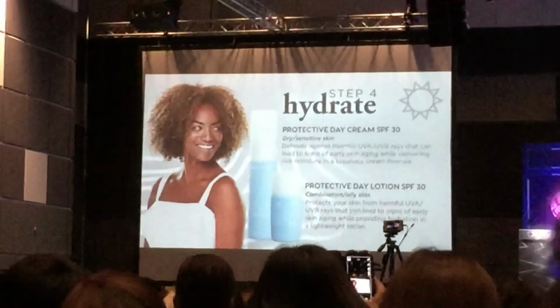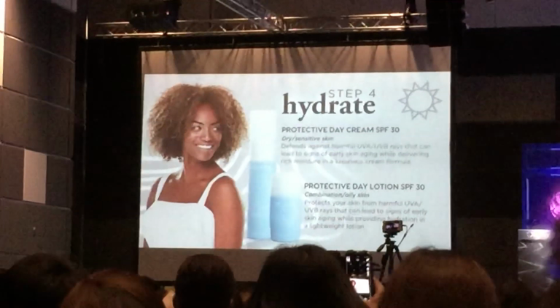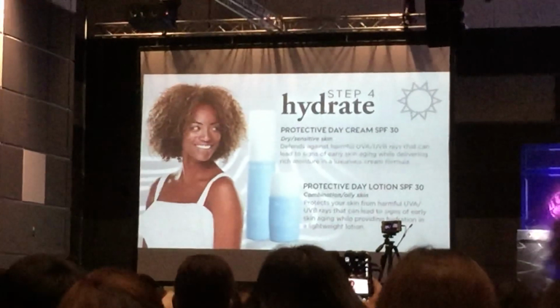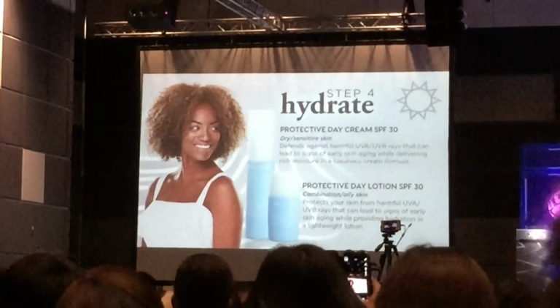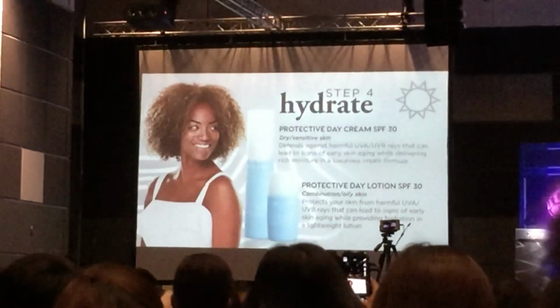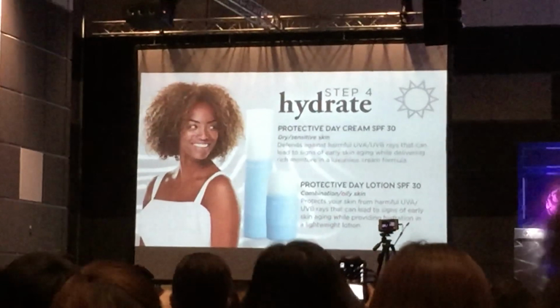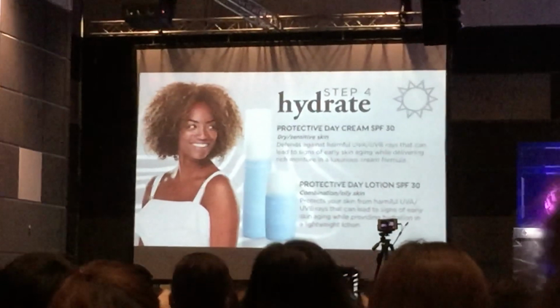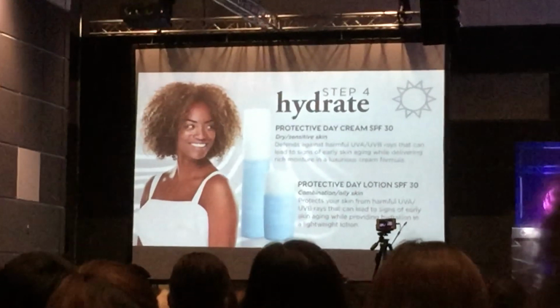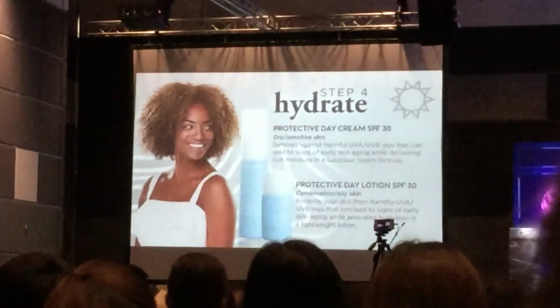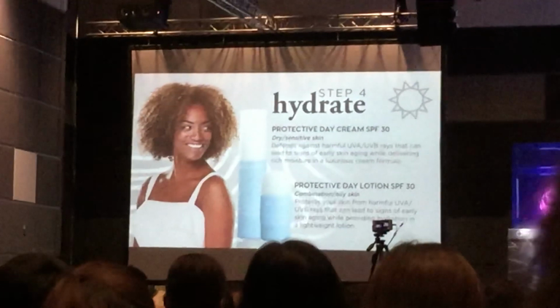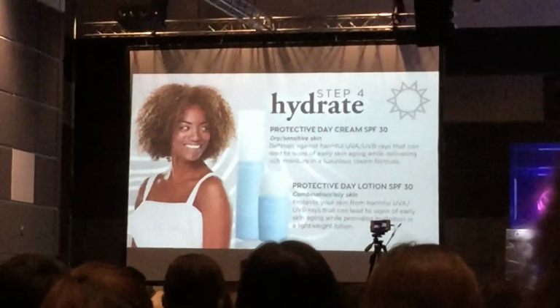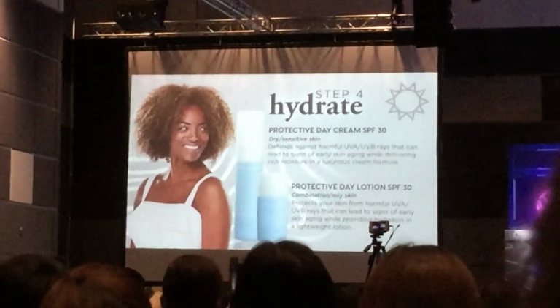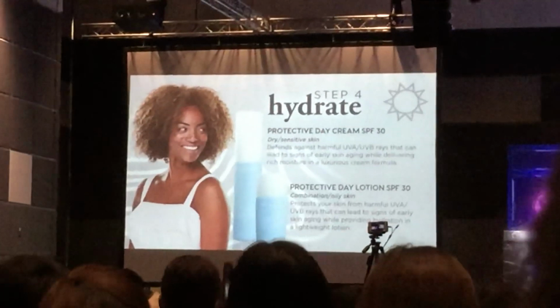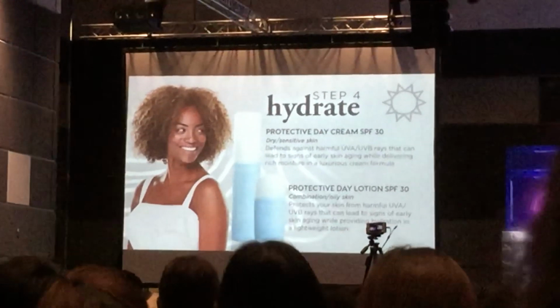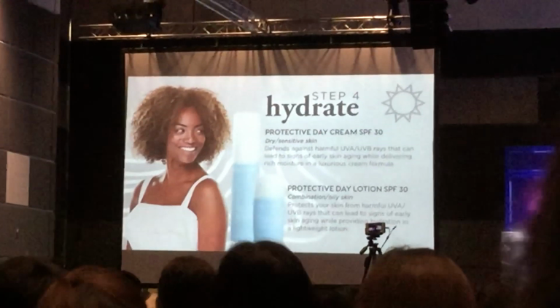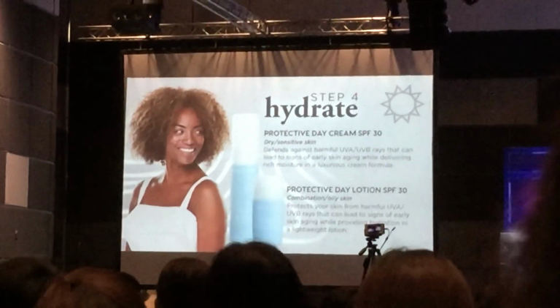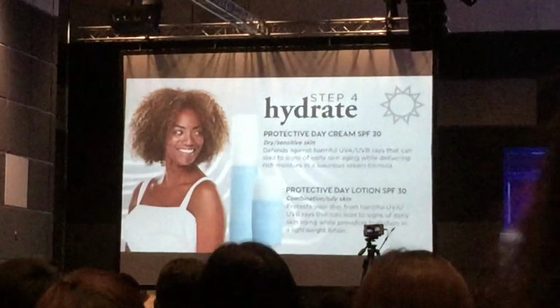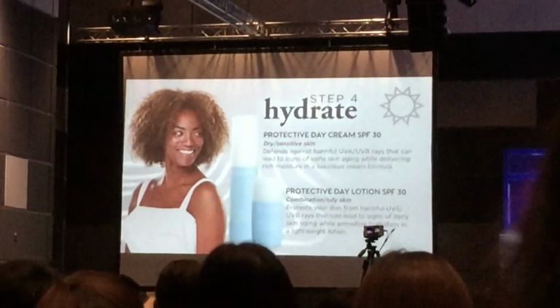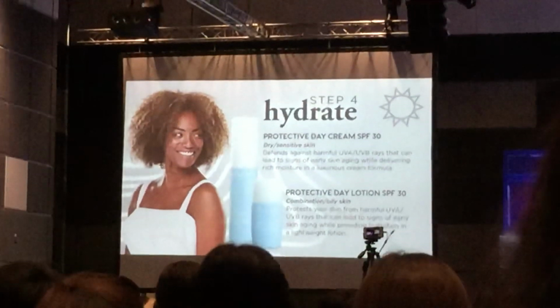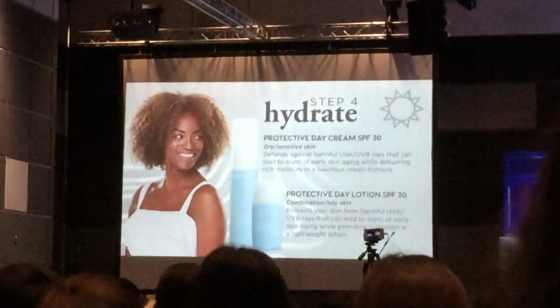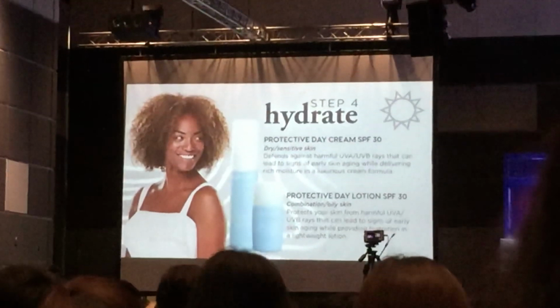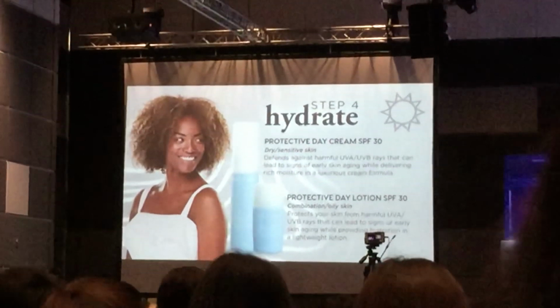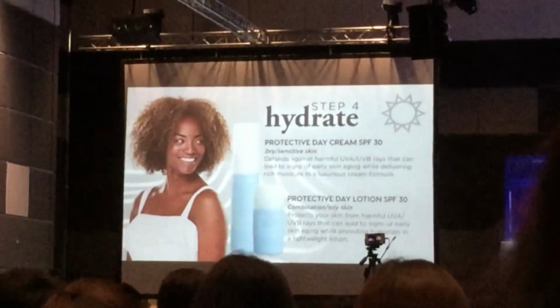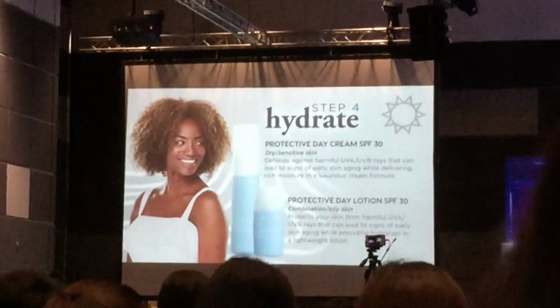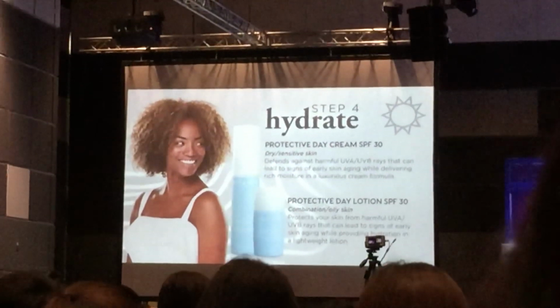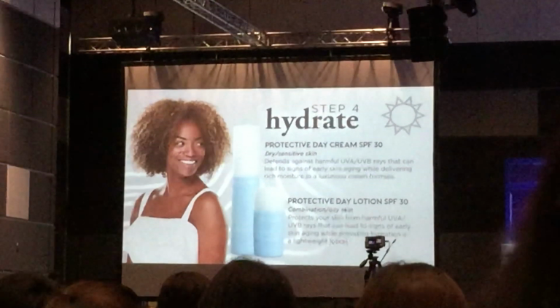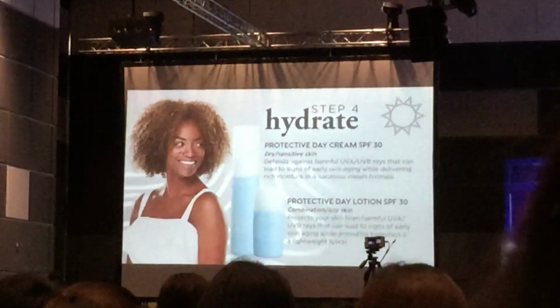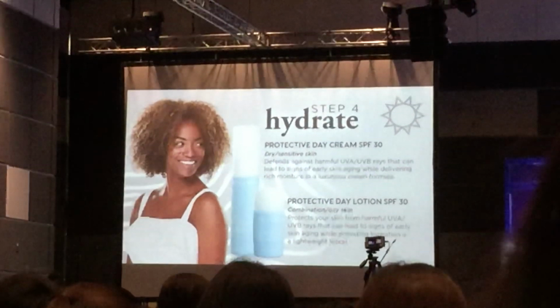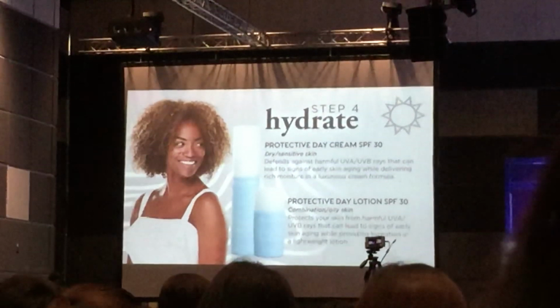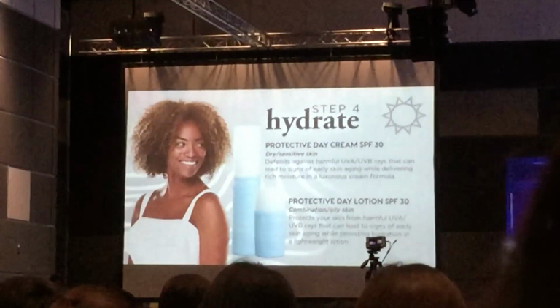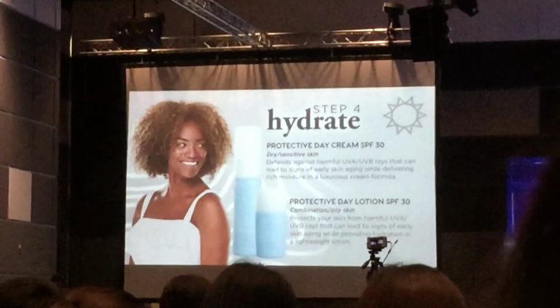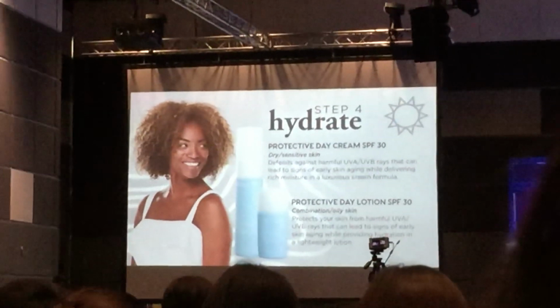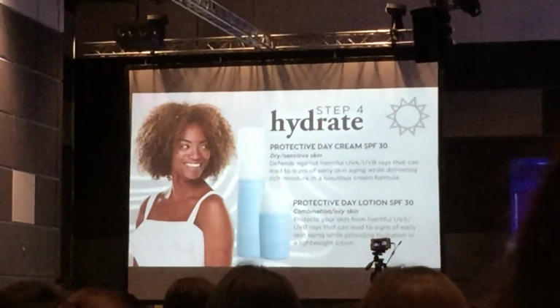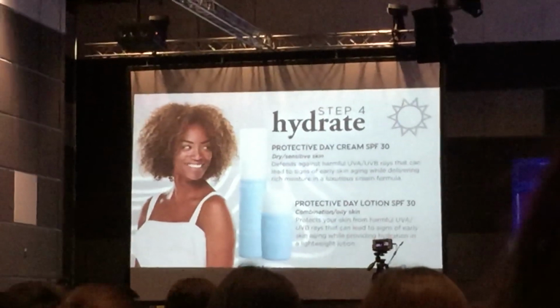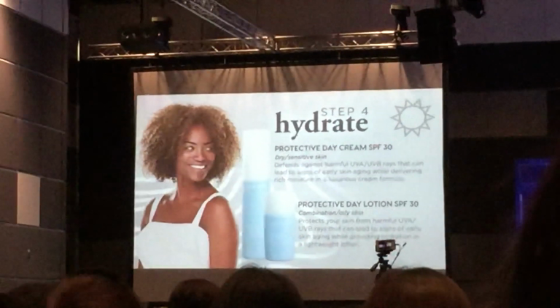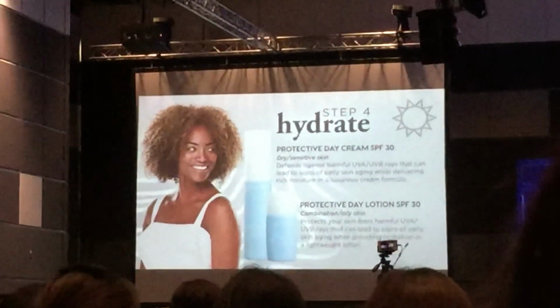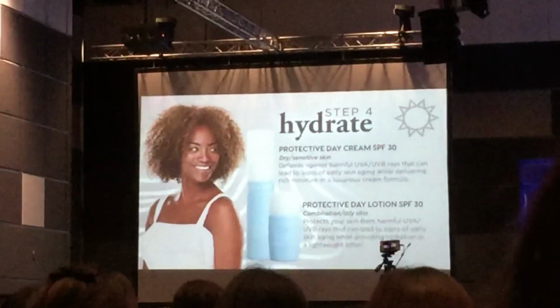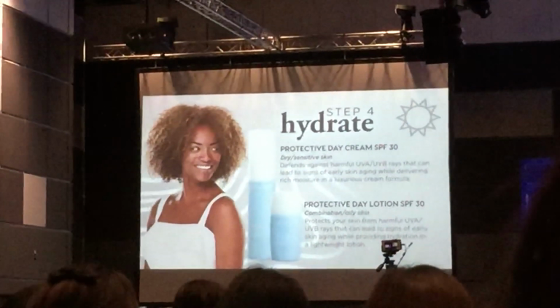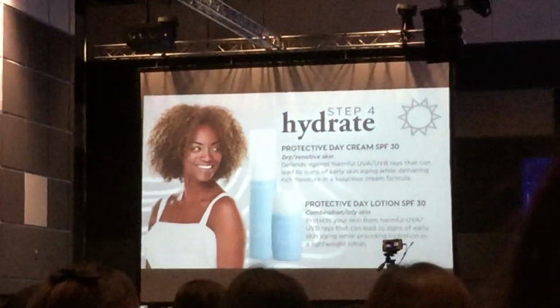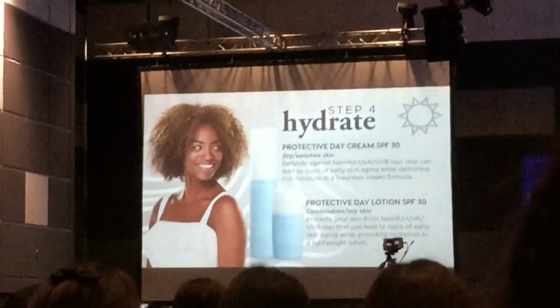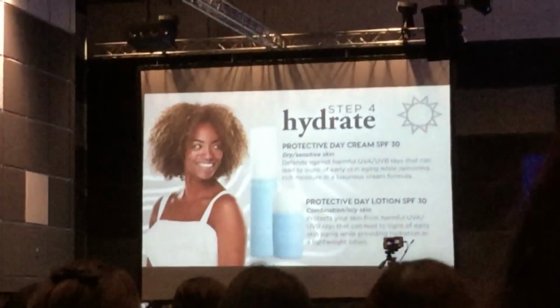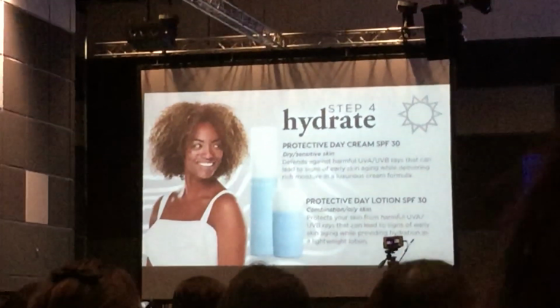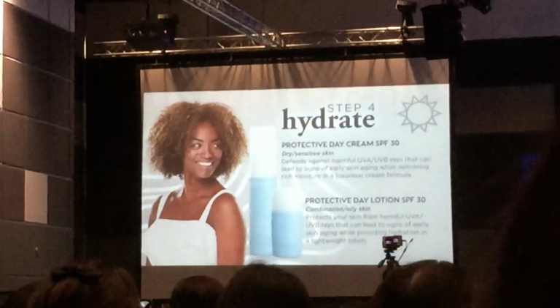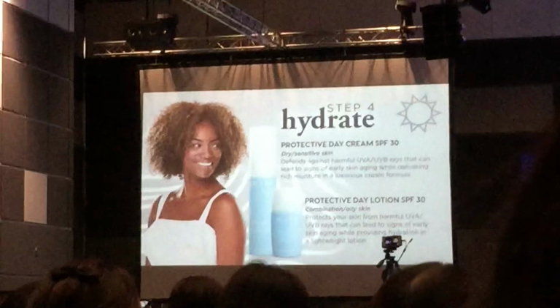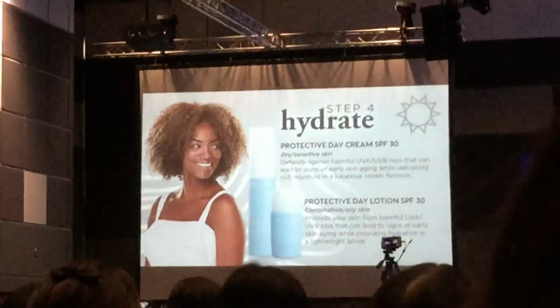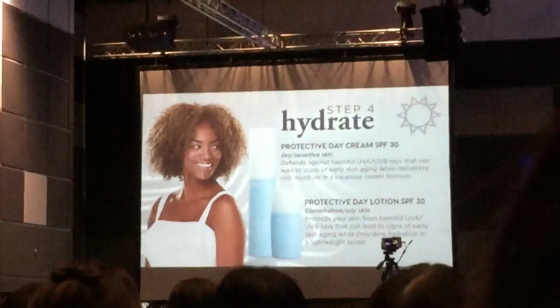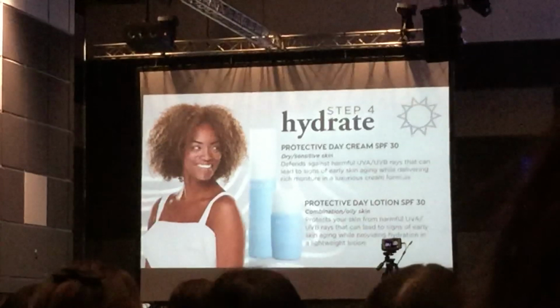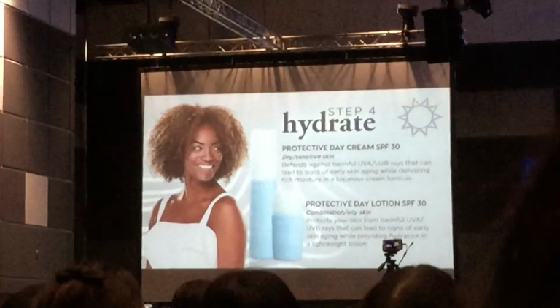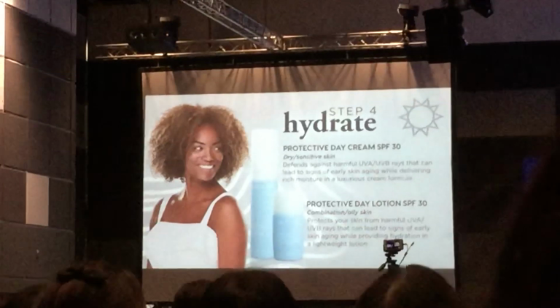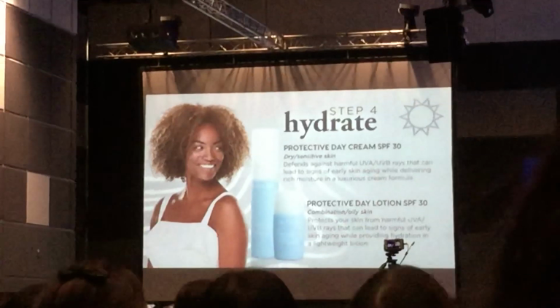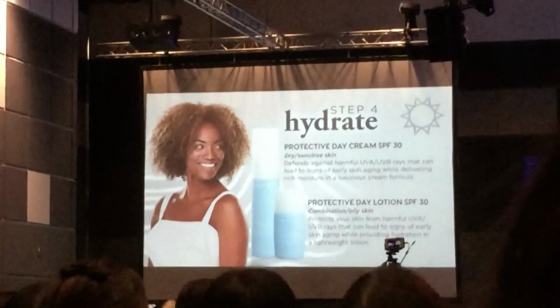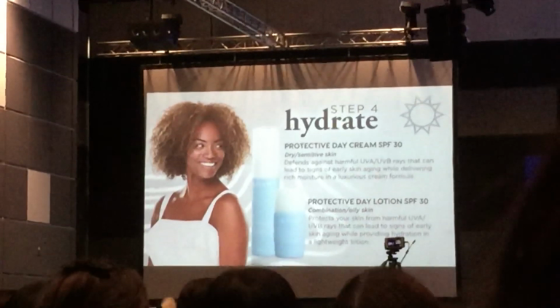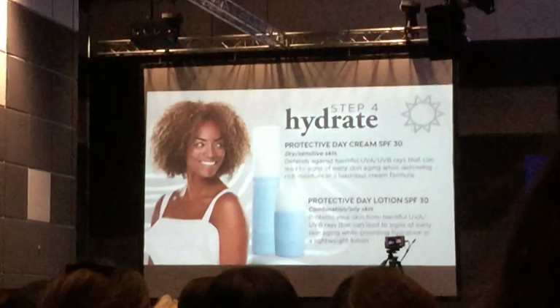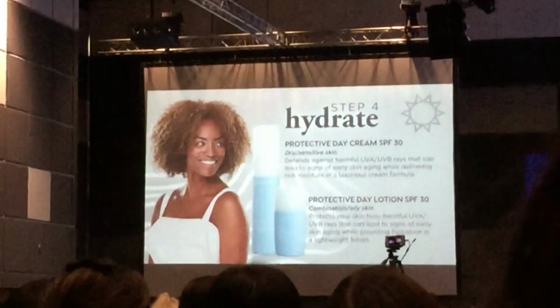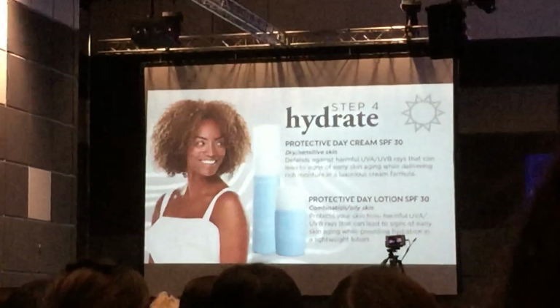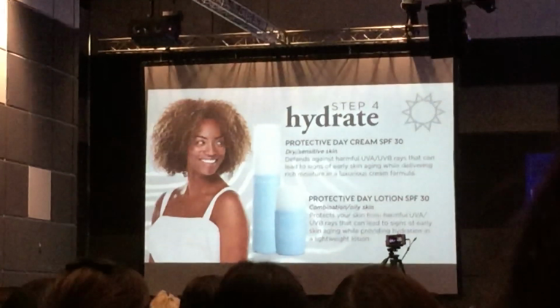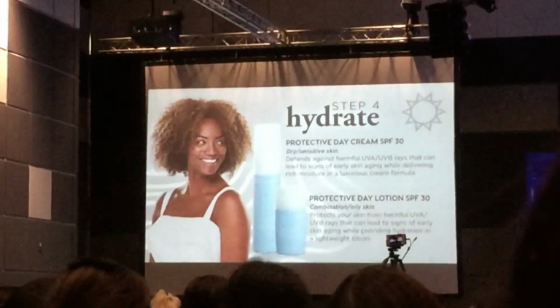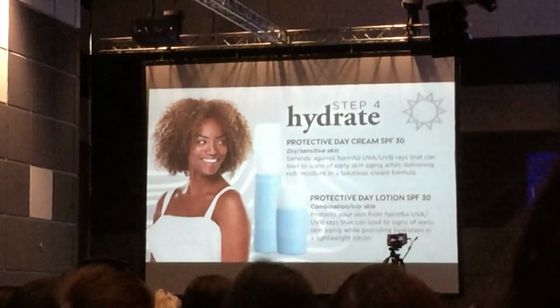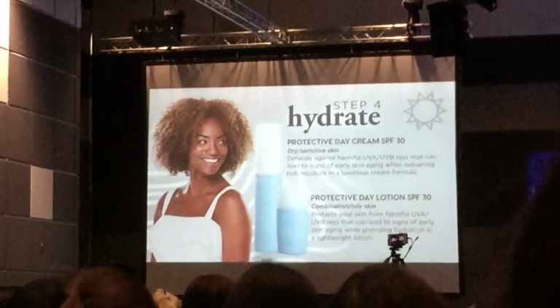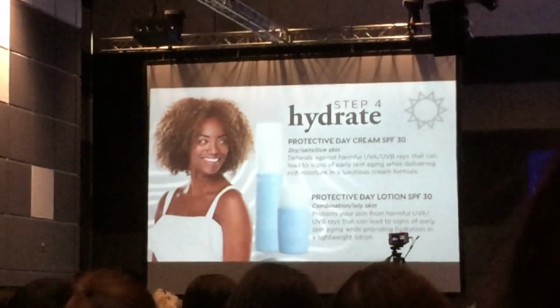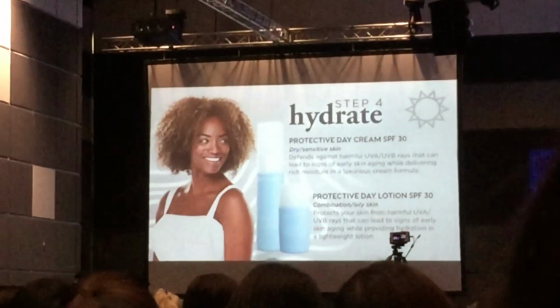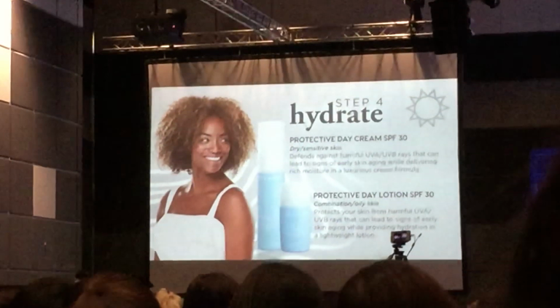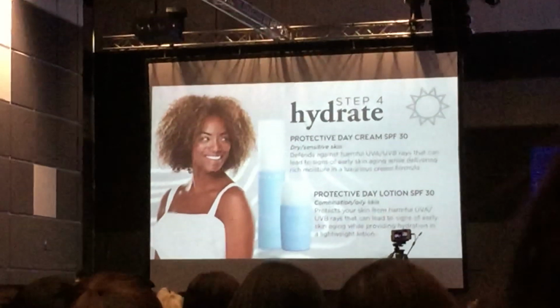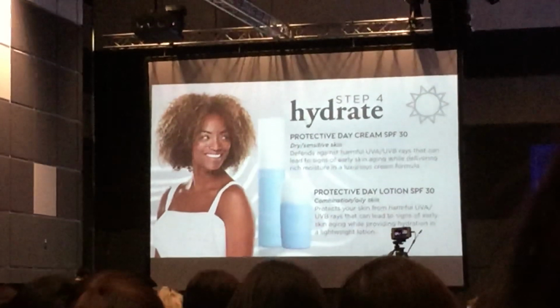I've used both, actually, like I was saying earlier. They're both great, but they both have SPF.